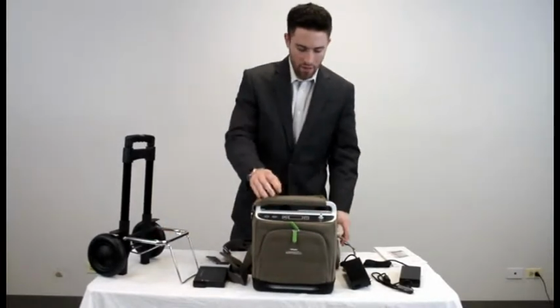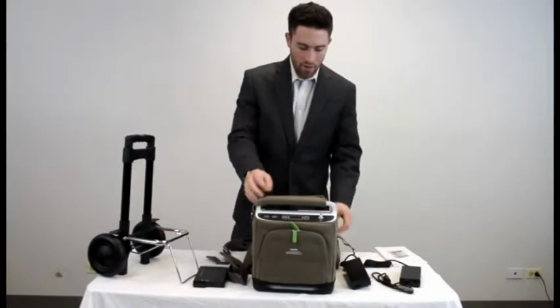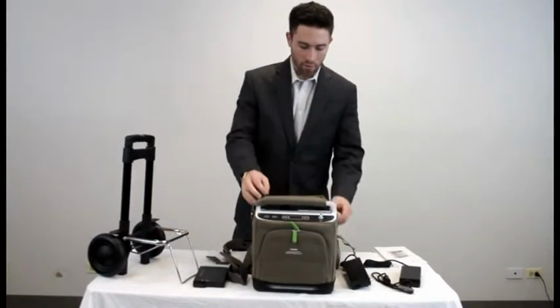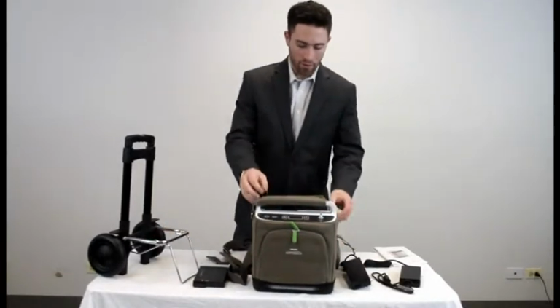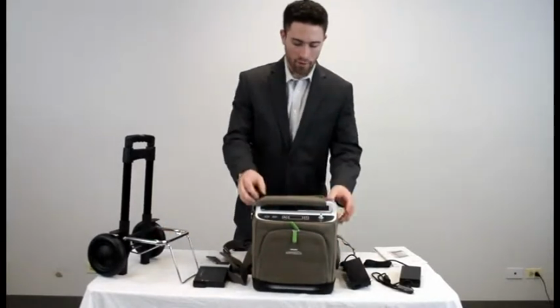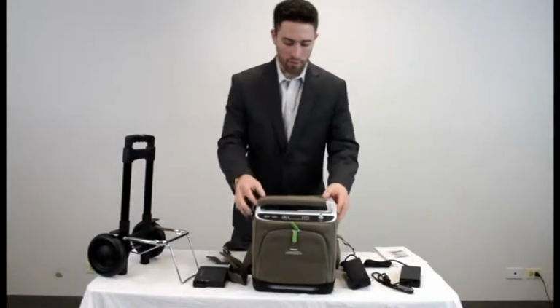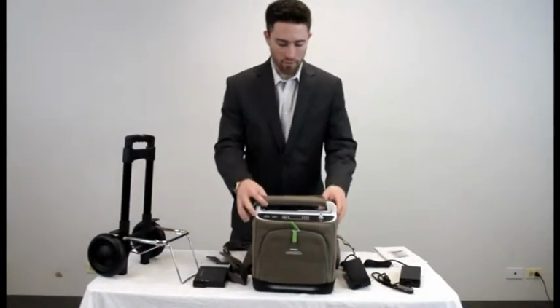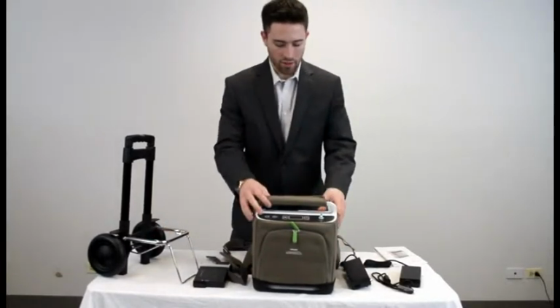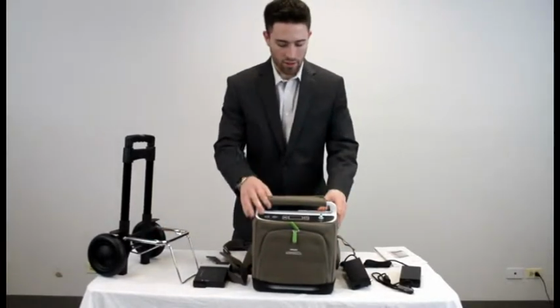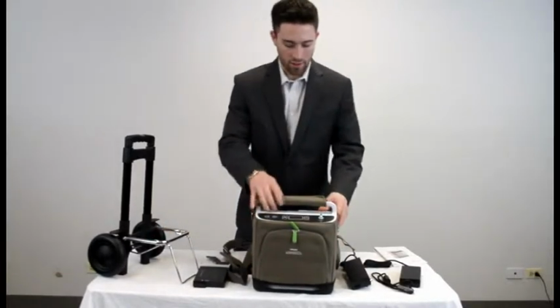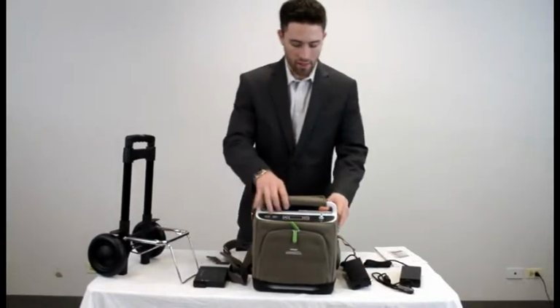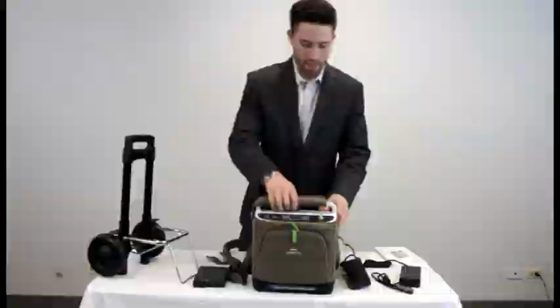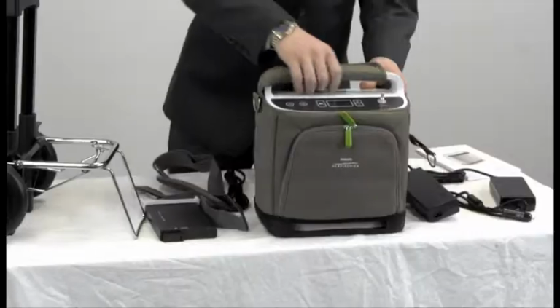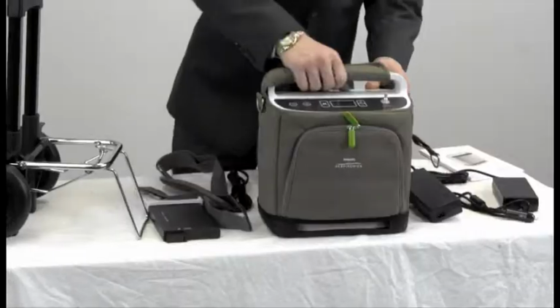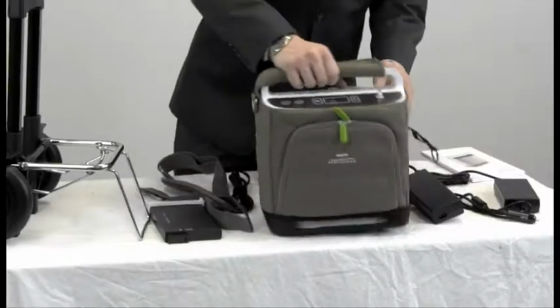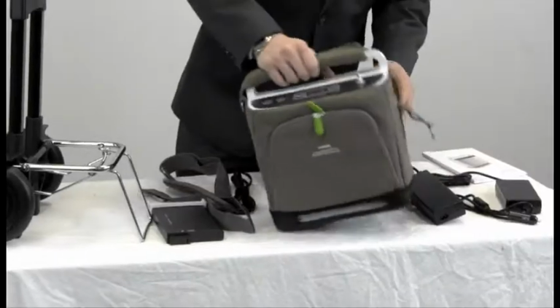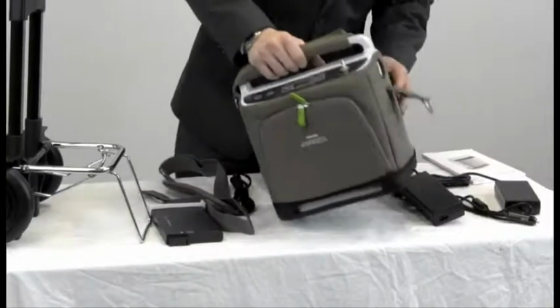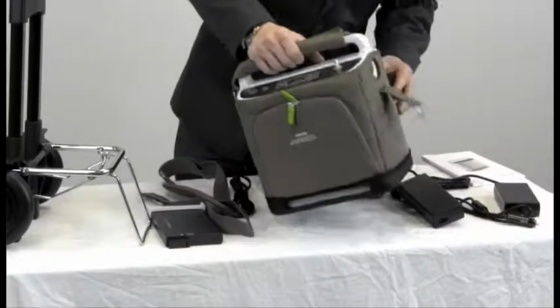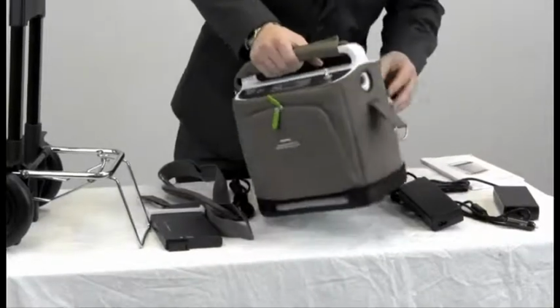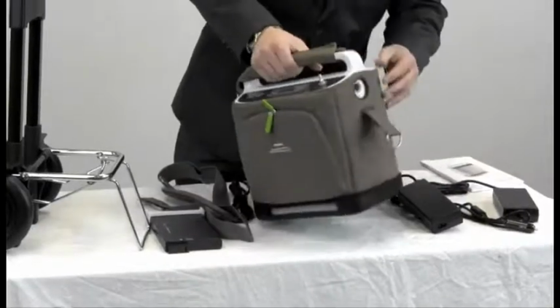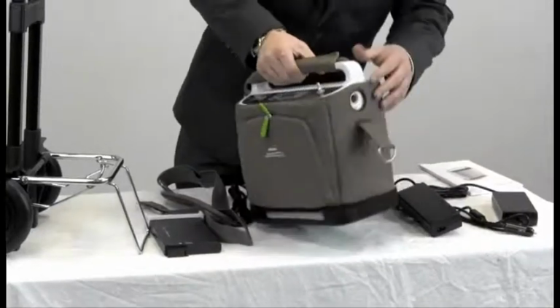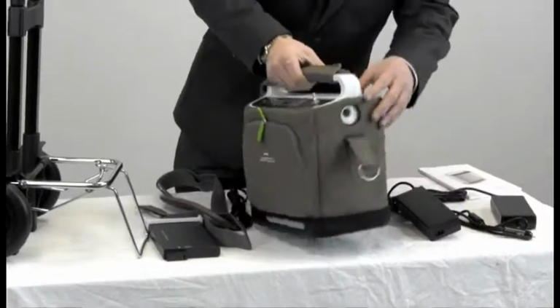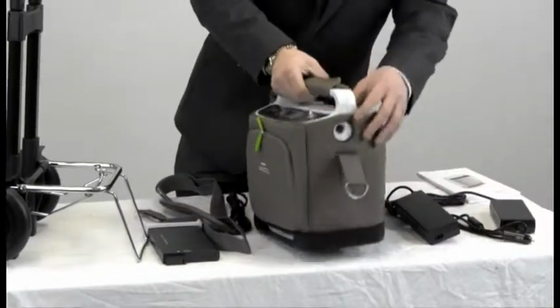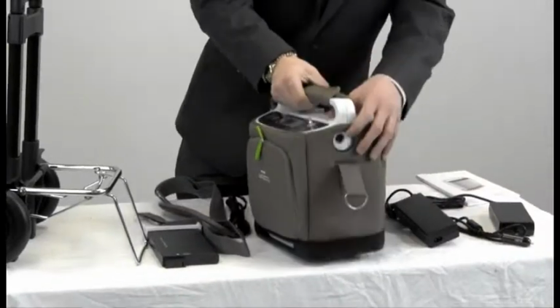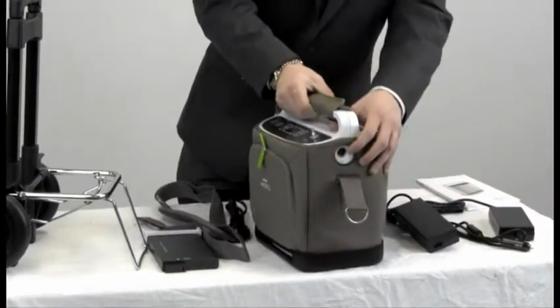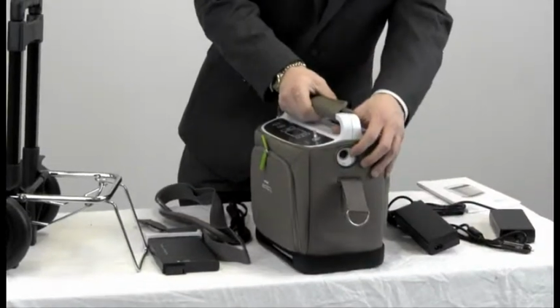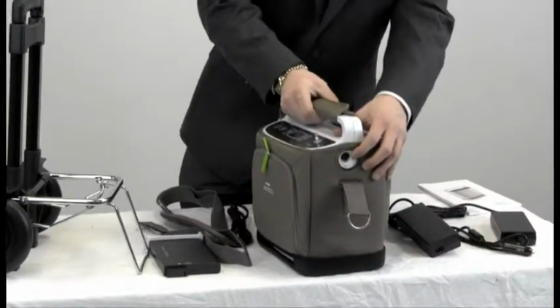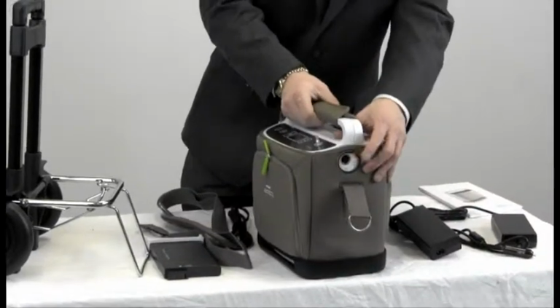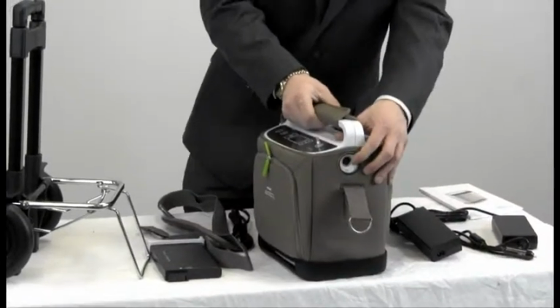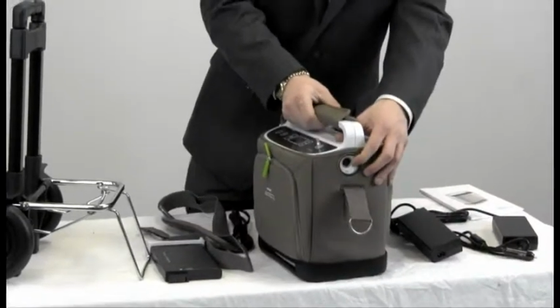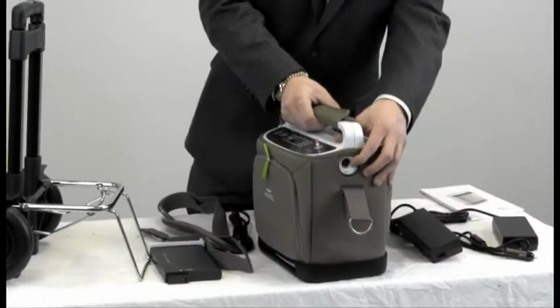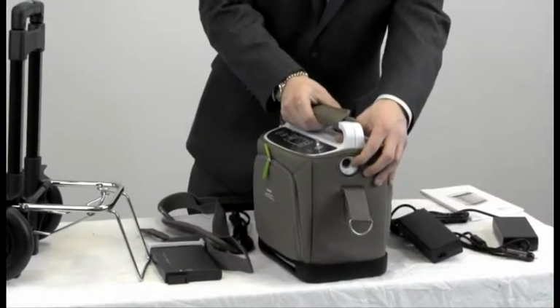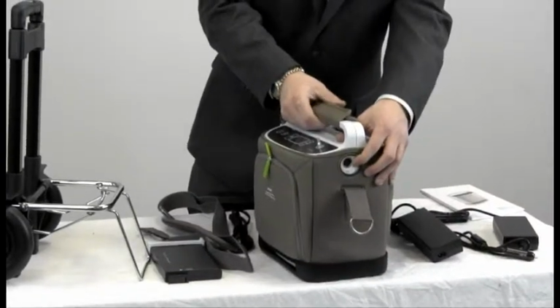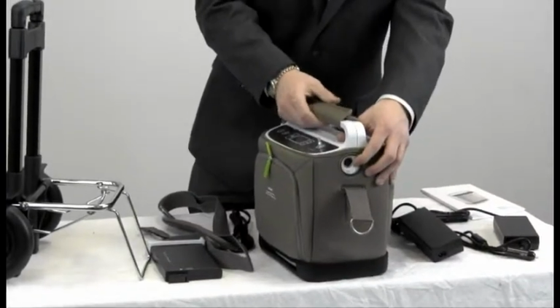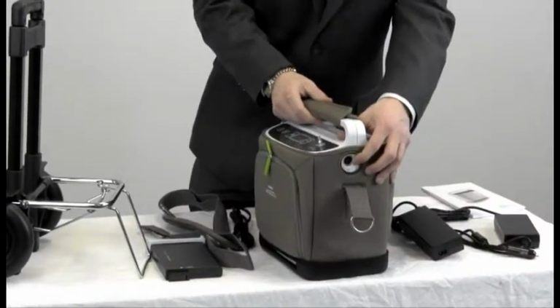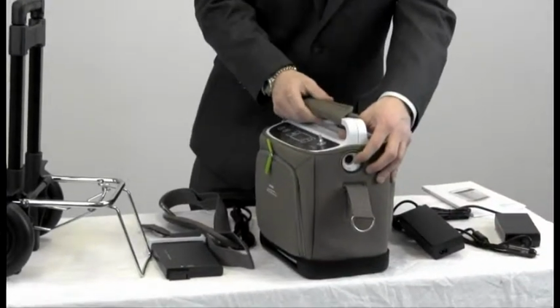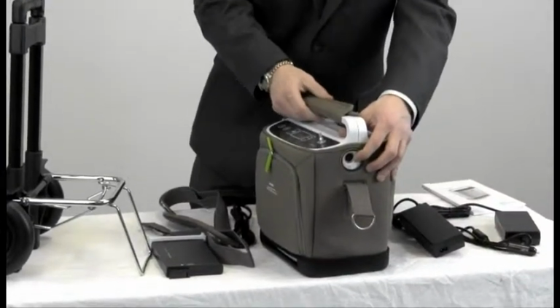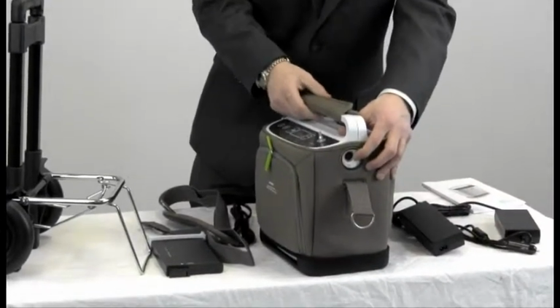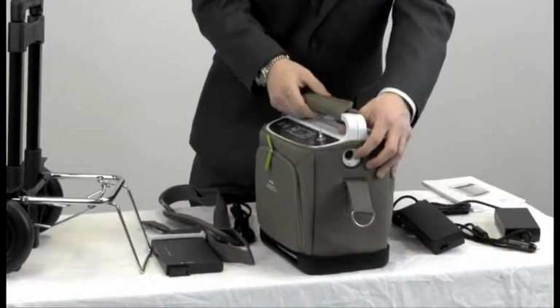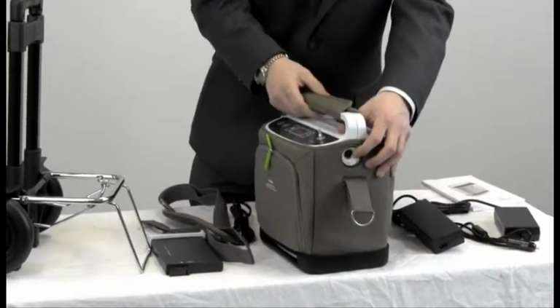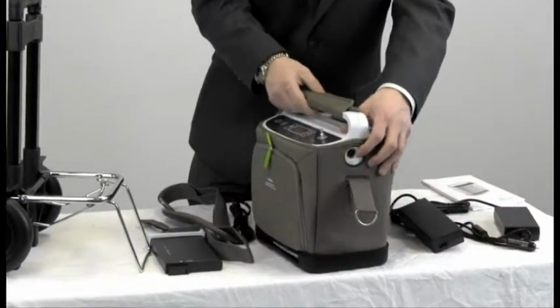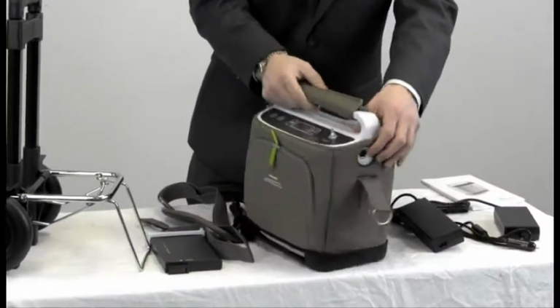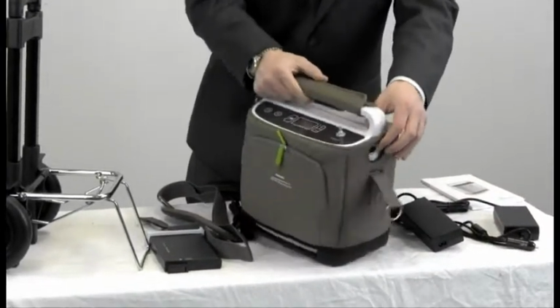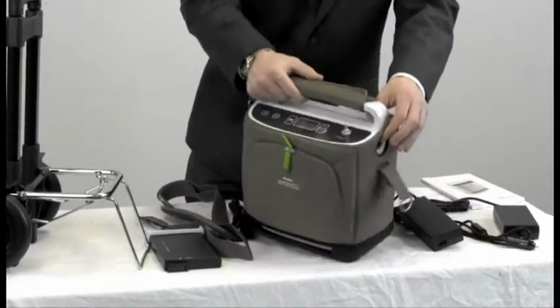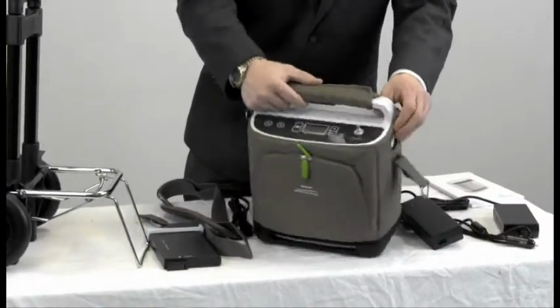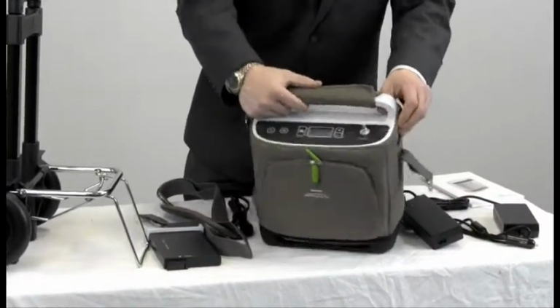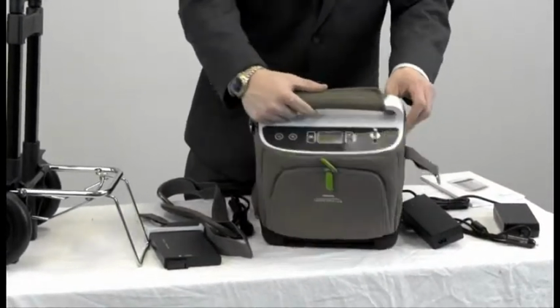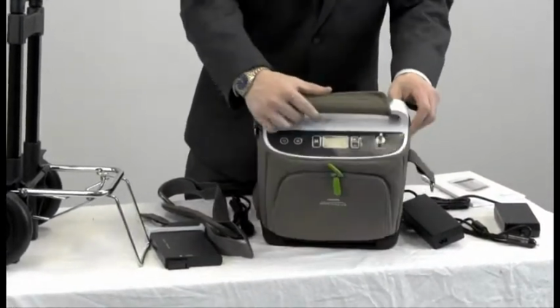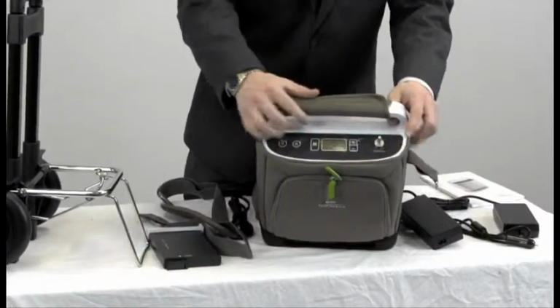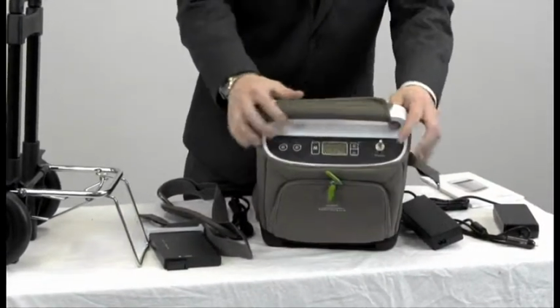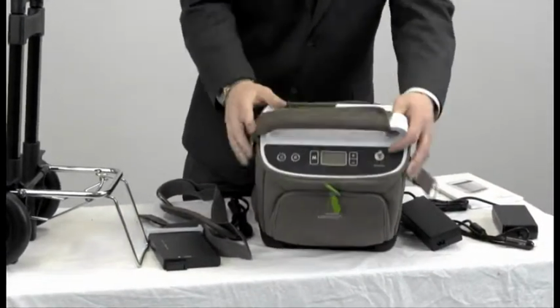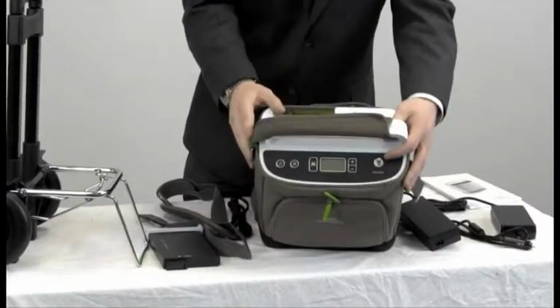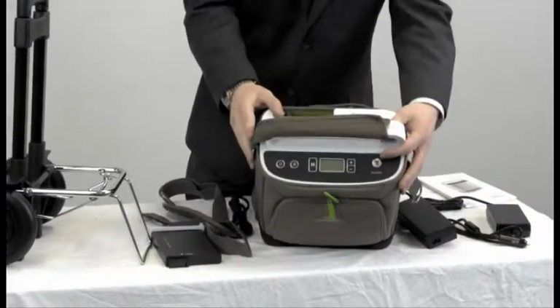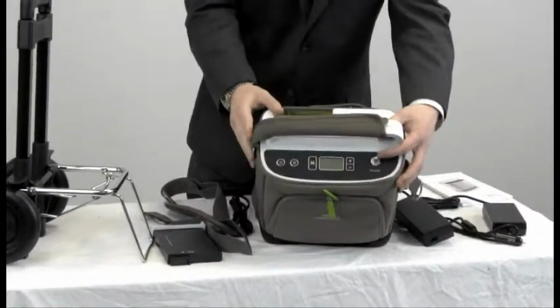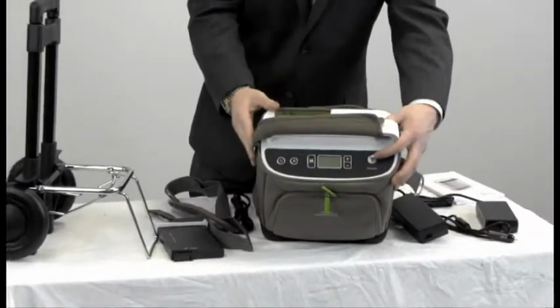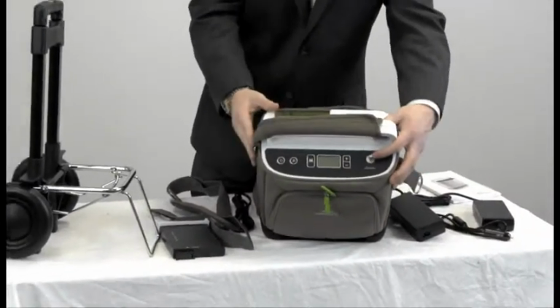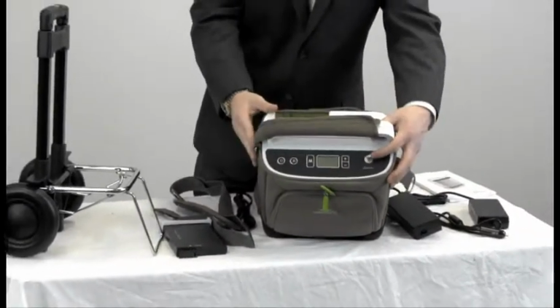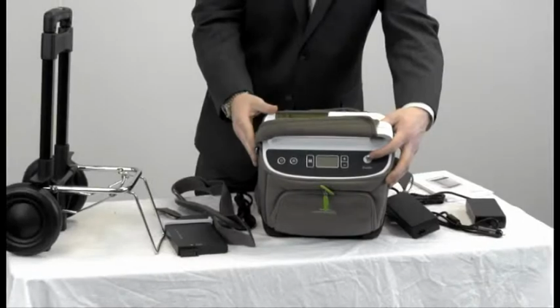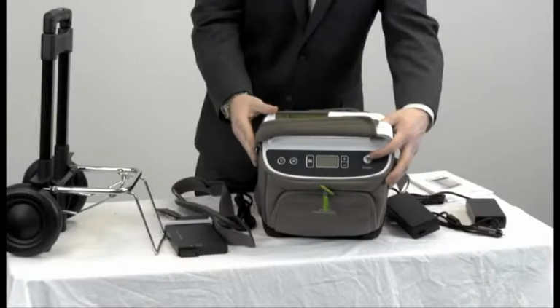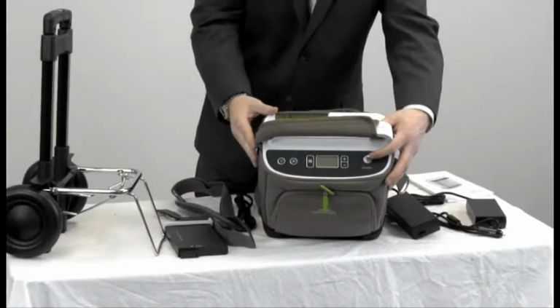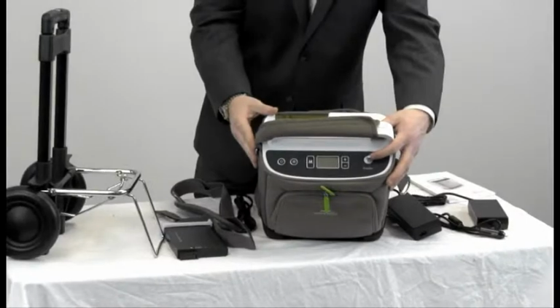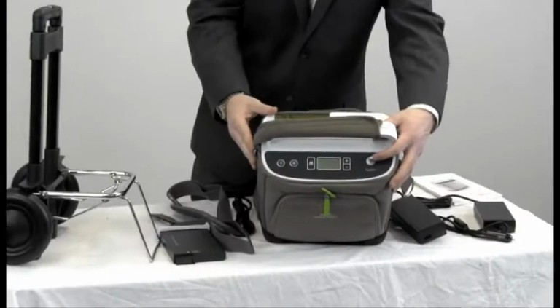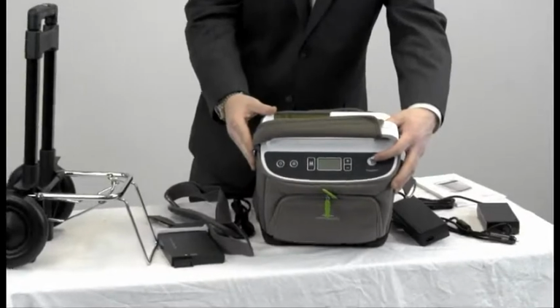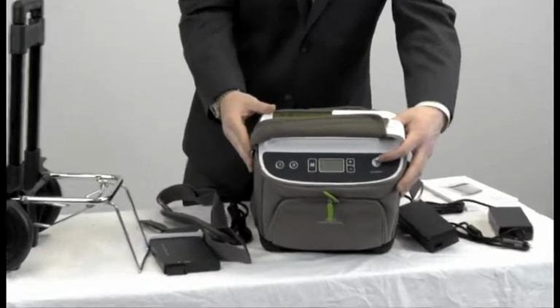When it comes to the AC and DC power supplies, as I said before, they plug into the side of the unit. Your cannula will just go right into here as well.